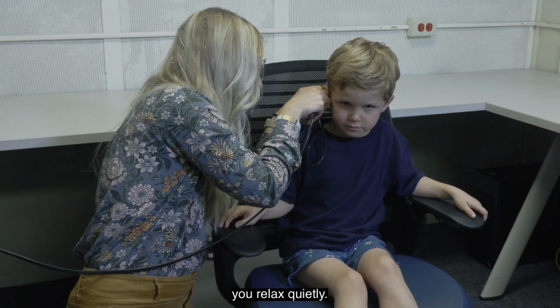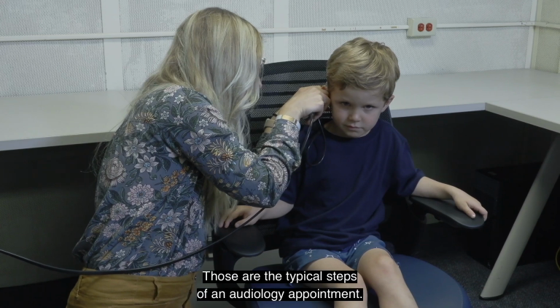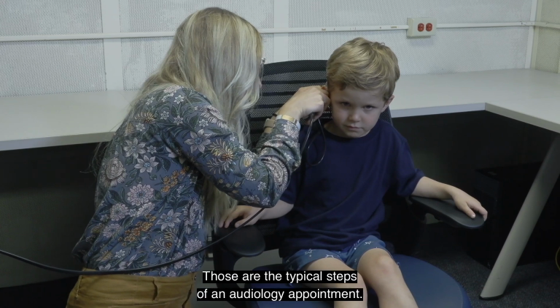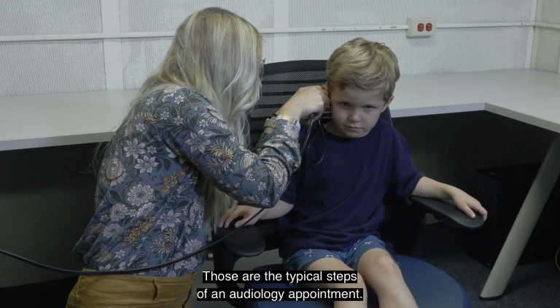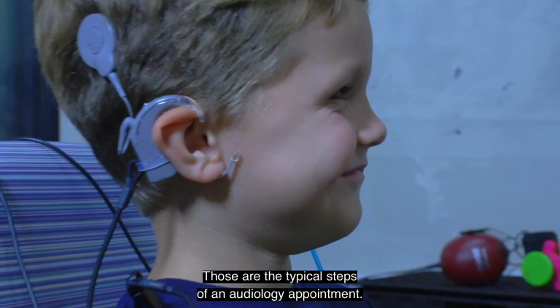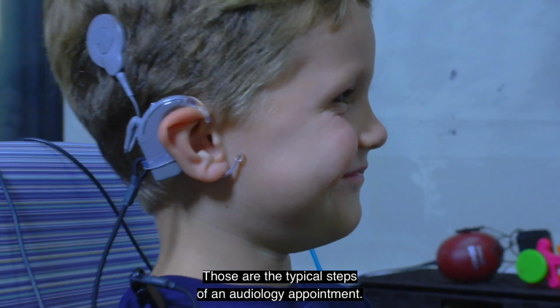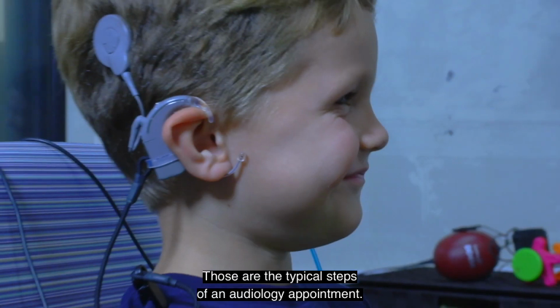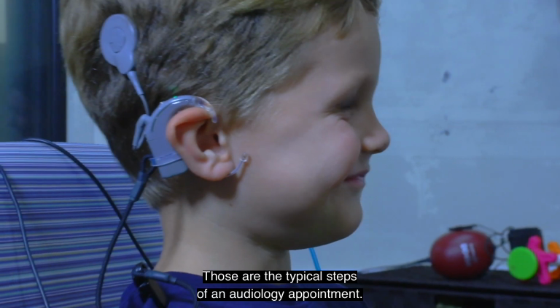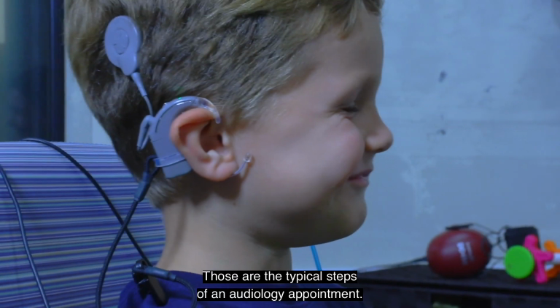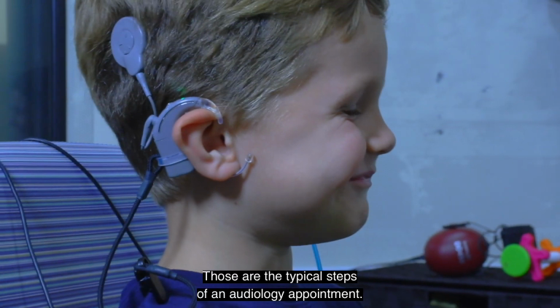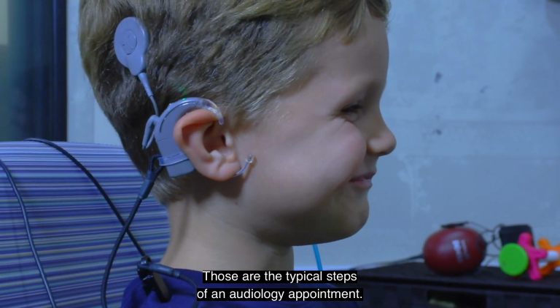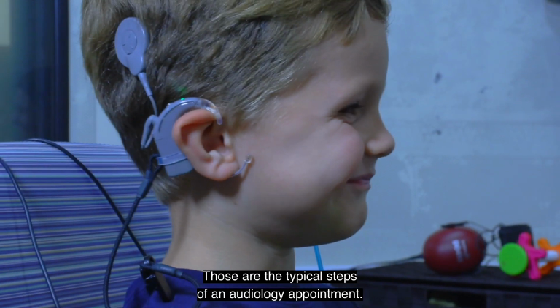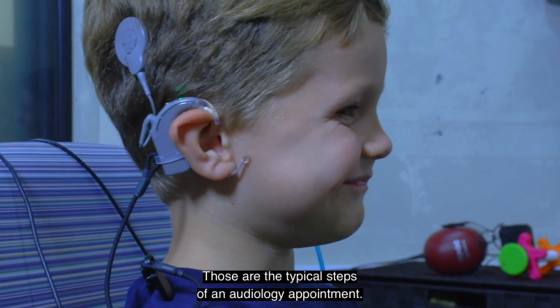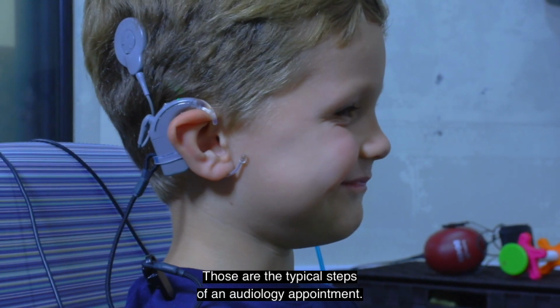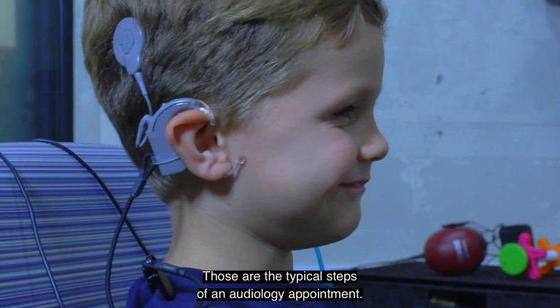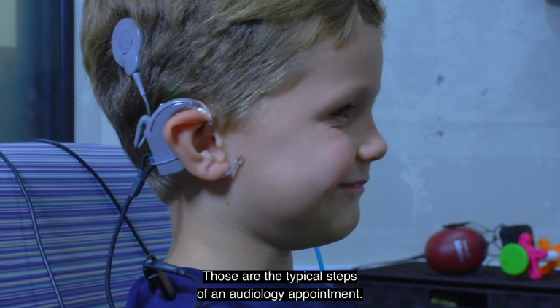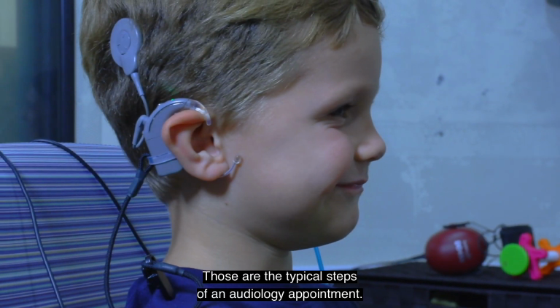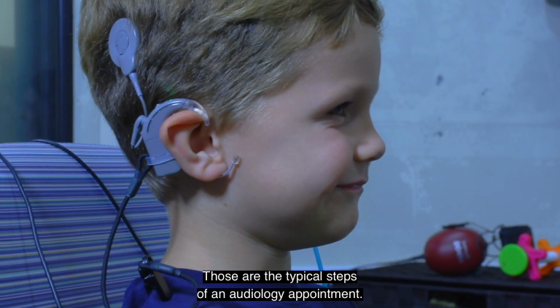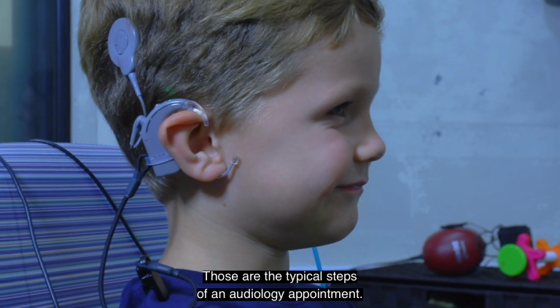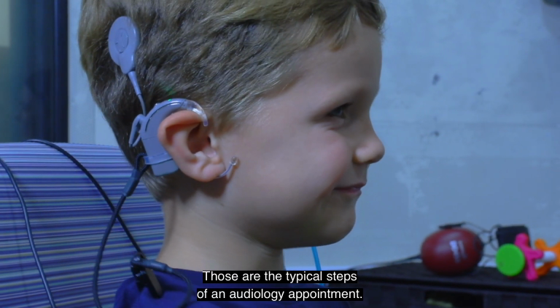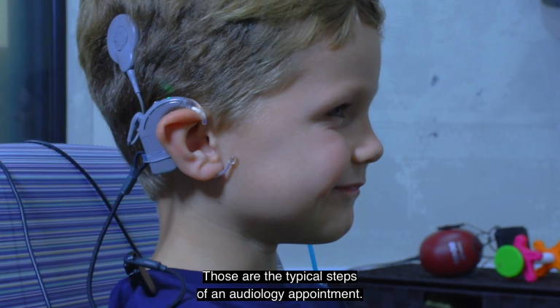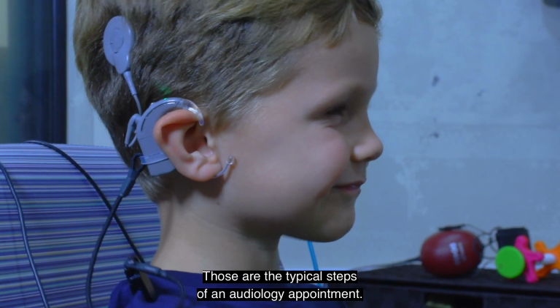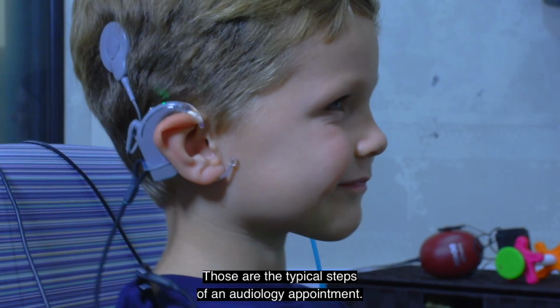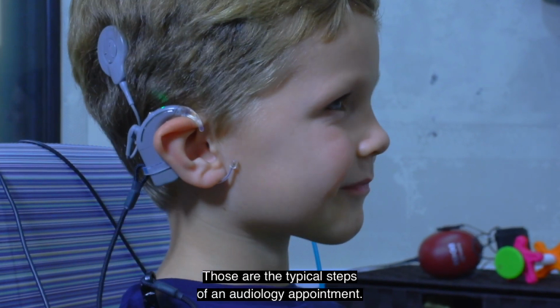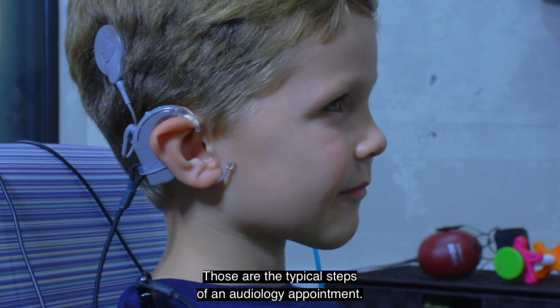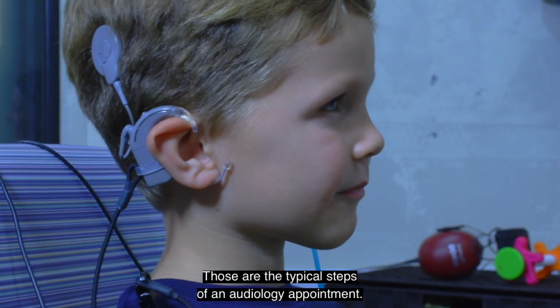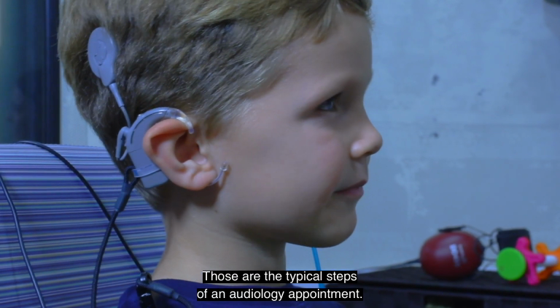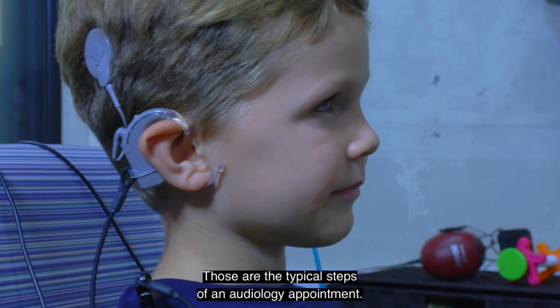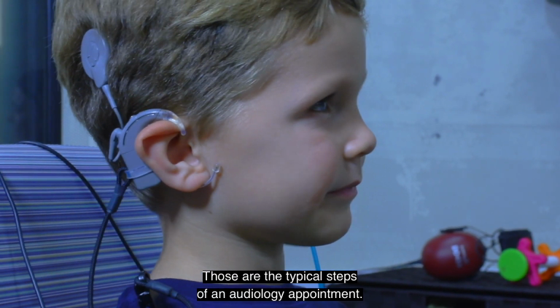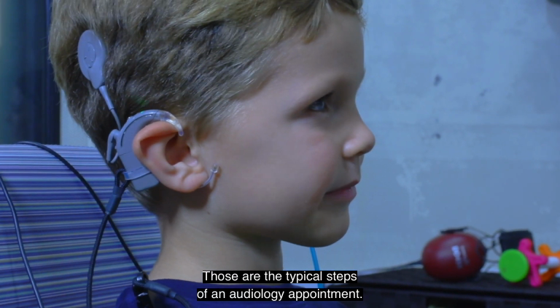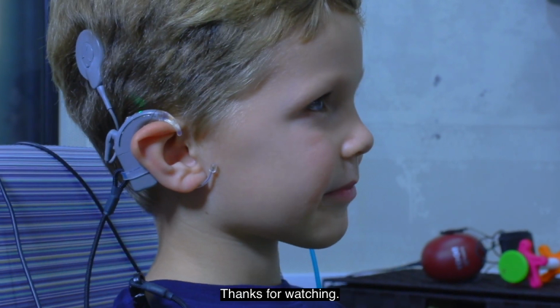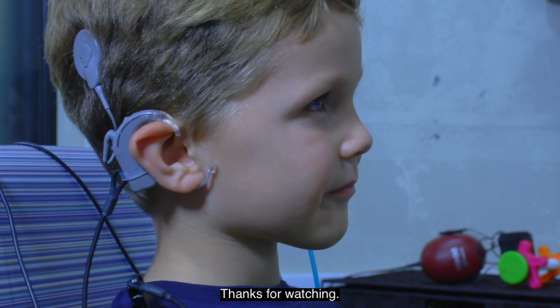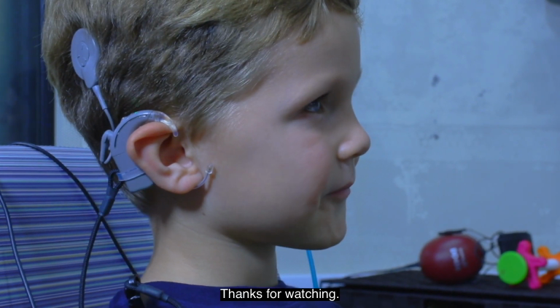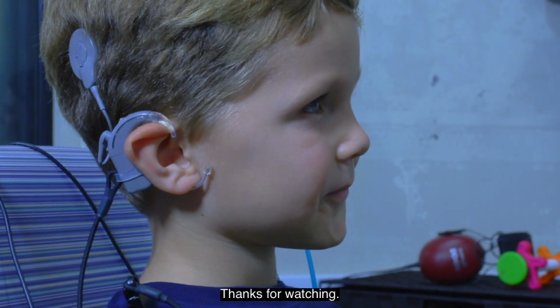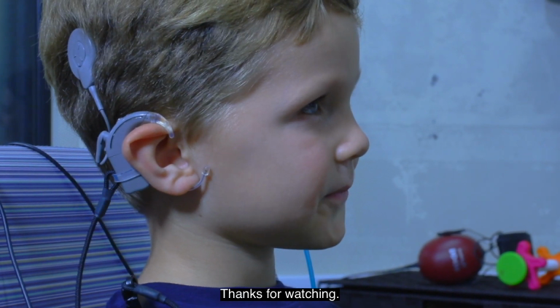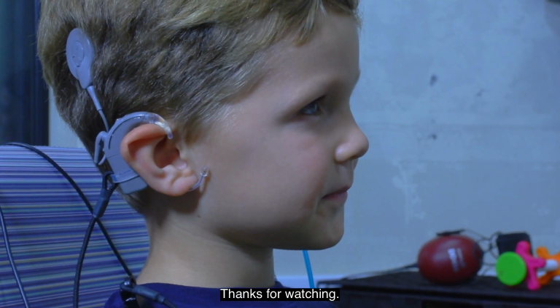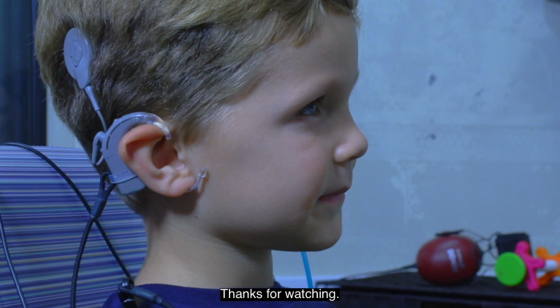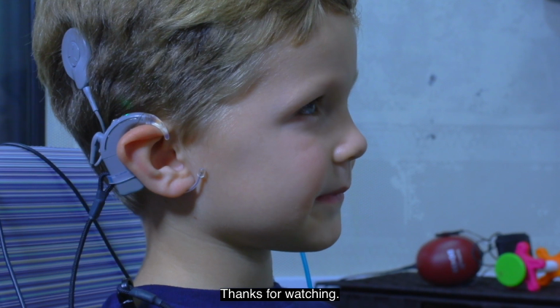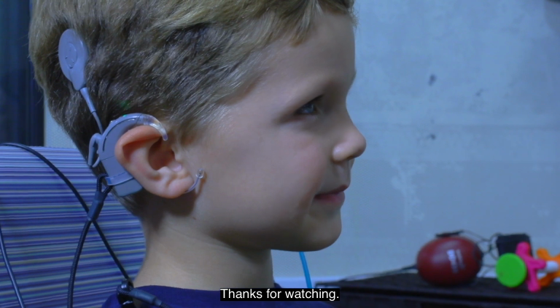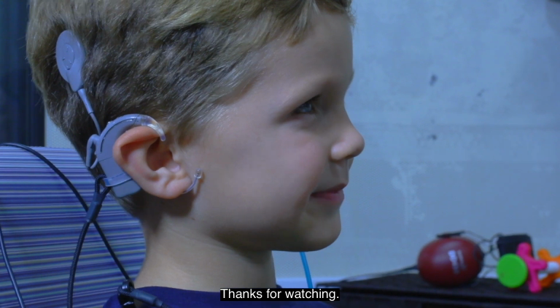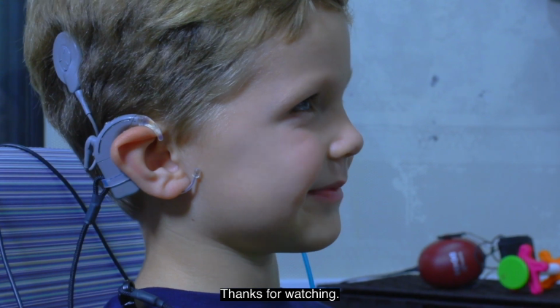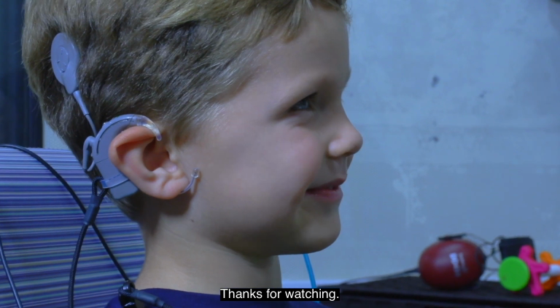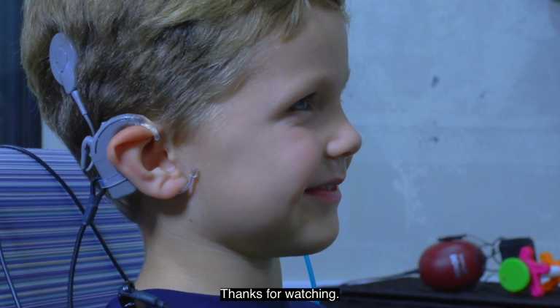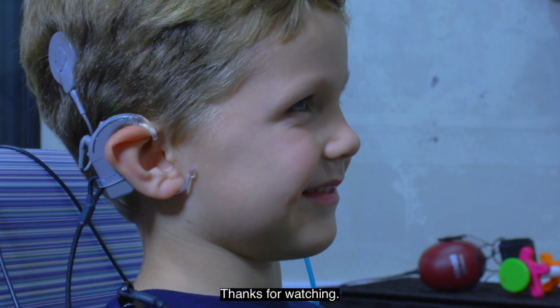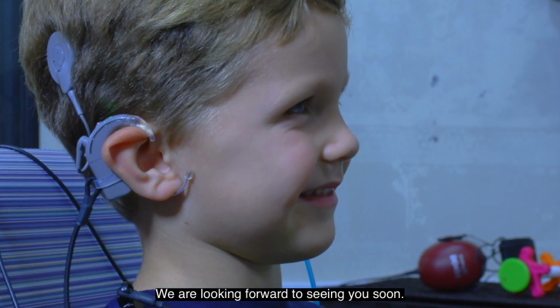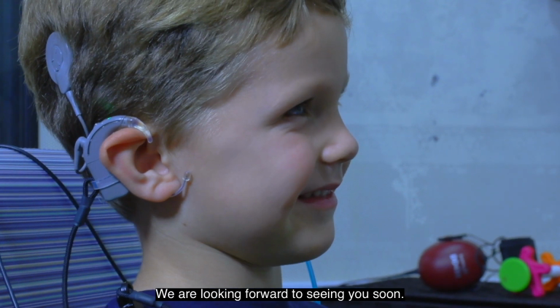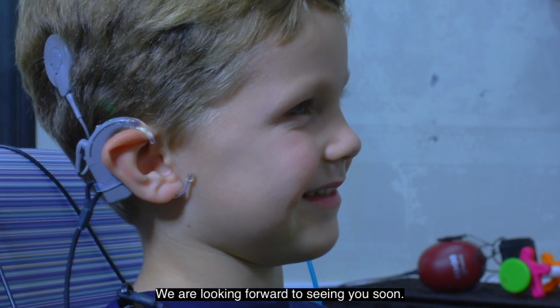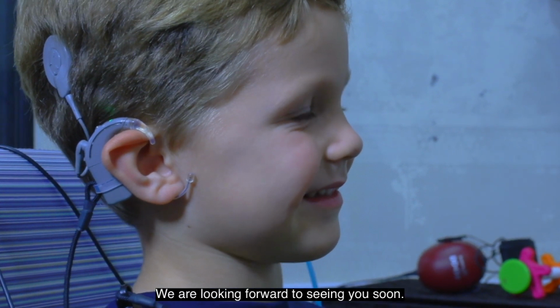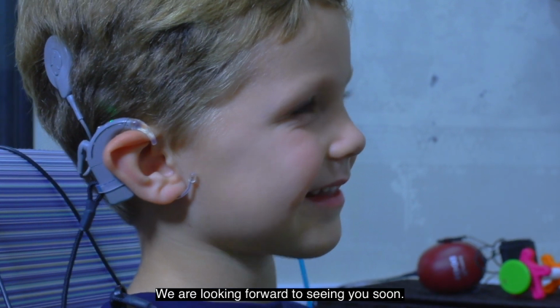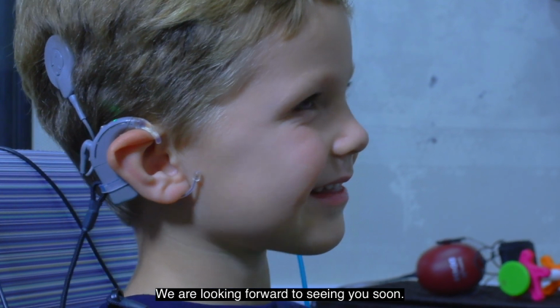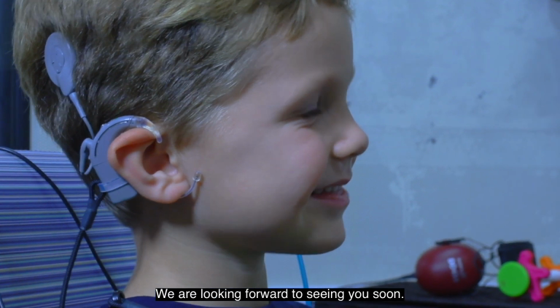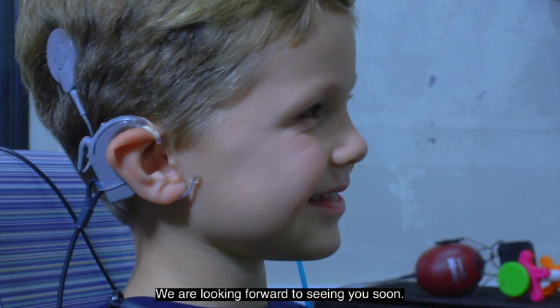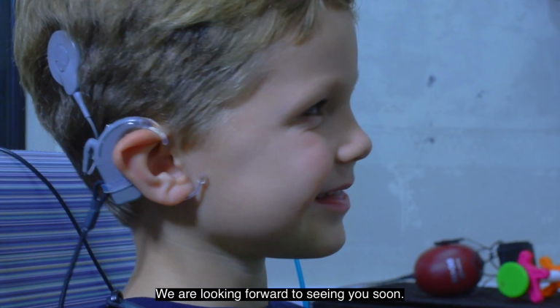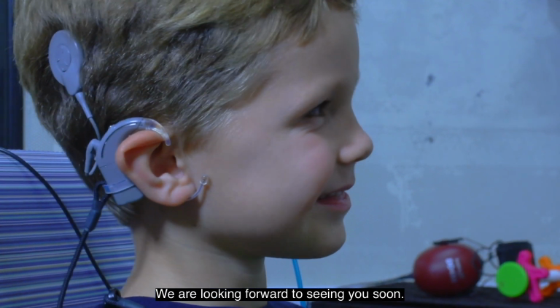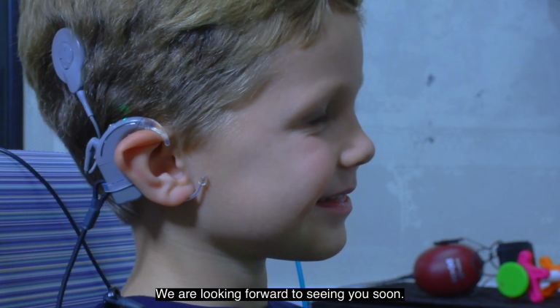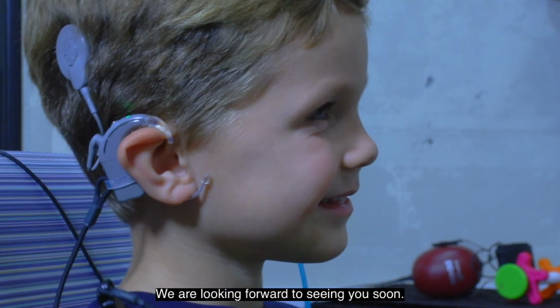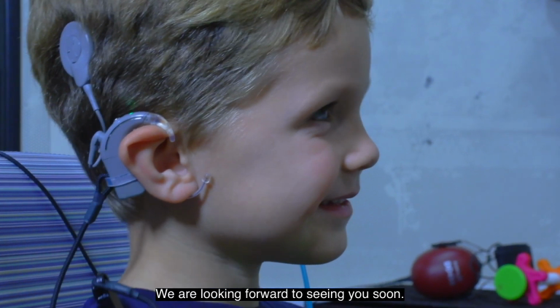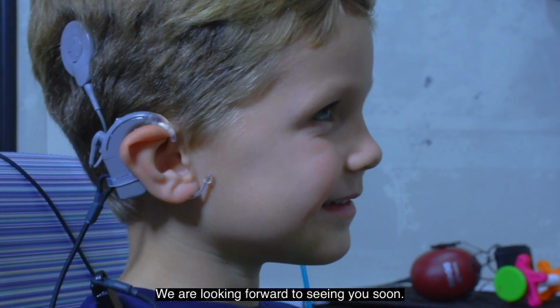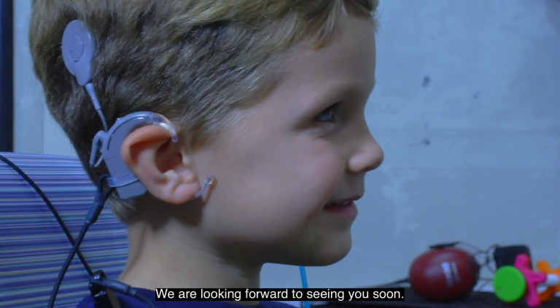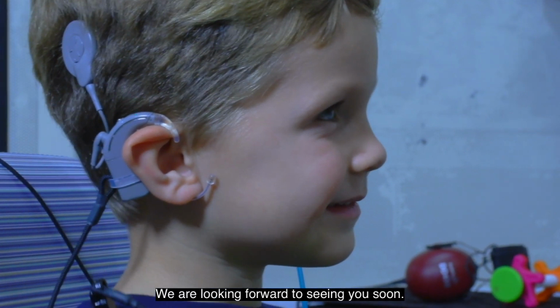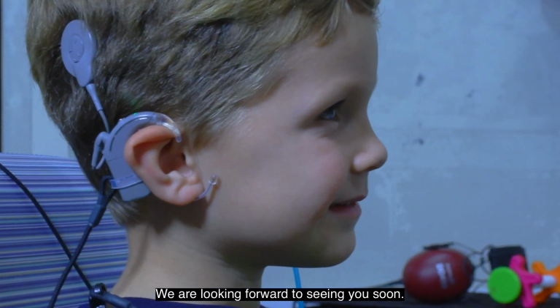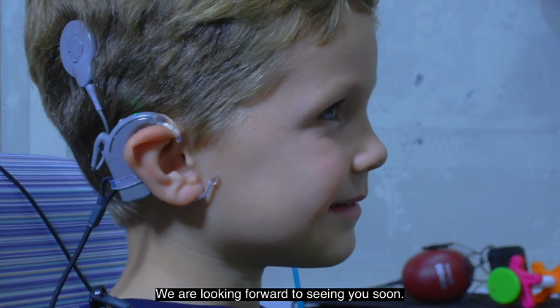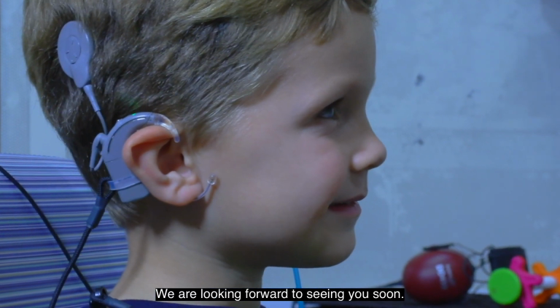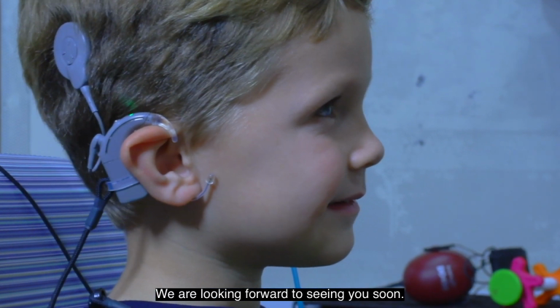Those are the typical steps of an audiology appointment. Thanks for watching. We are looking forward to seeing you soon.